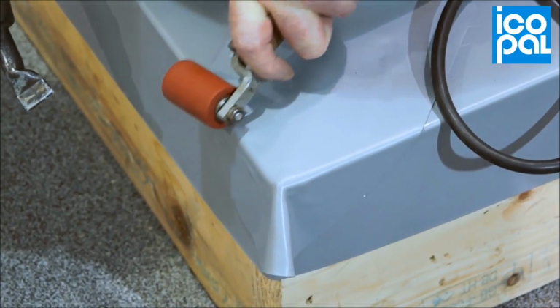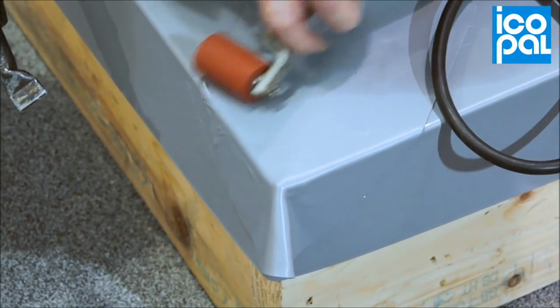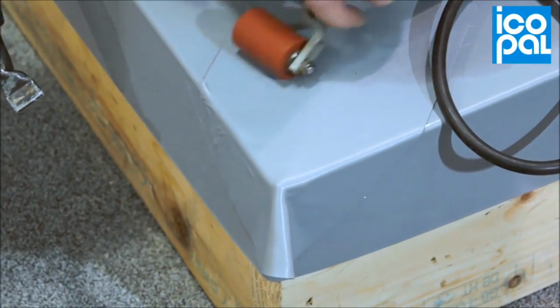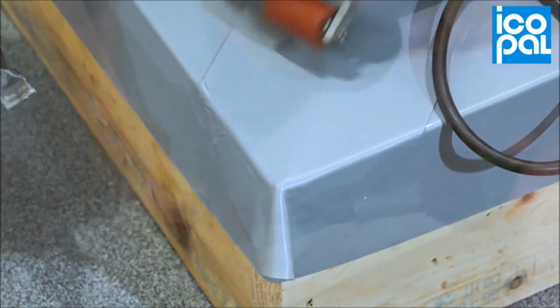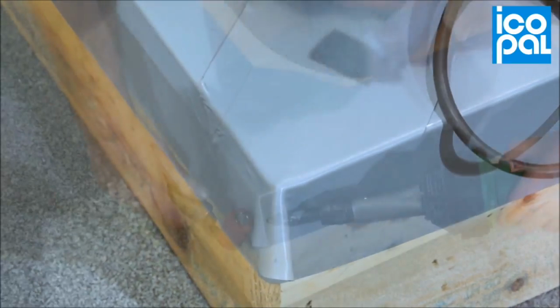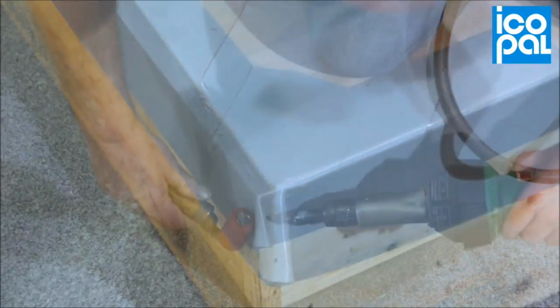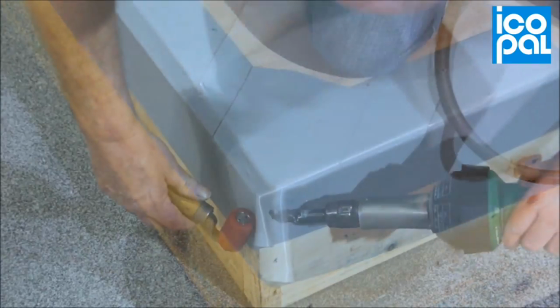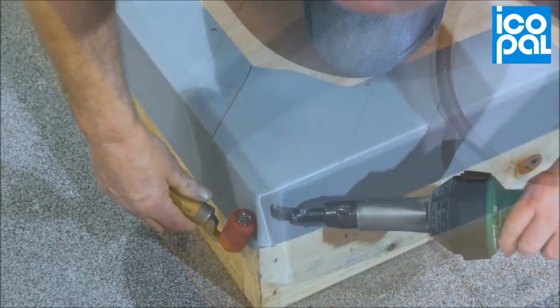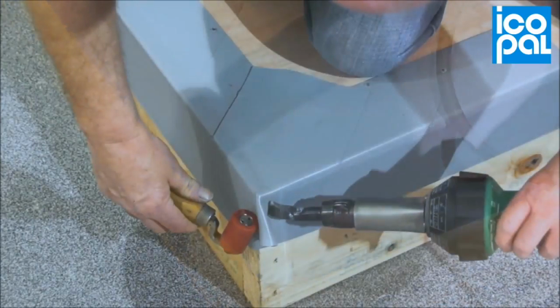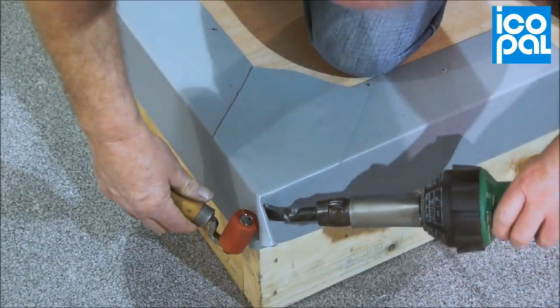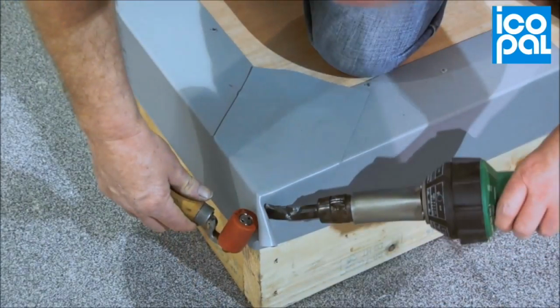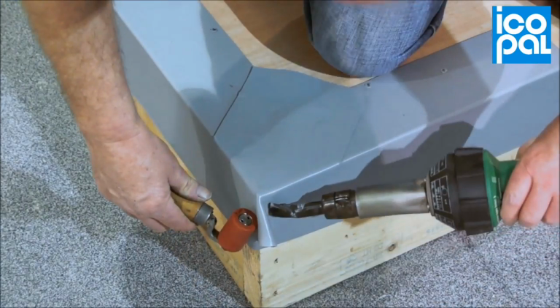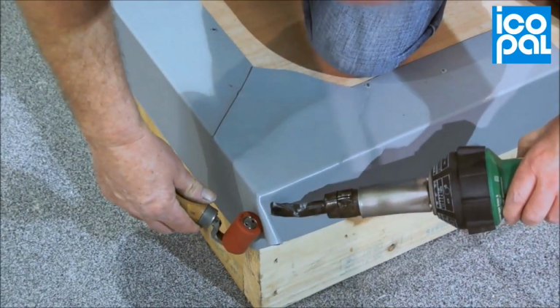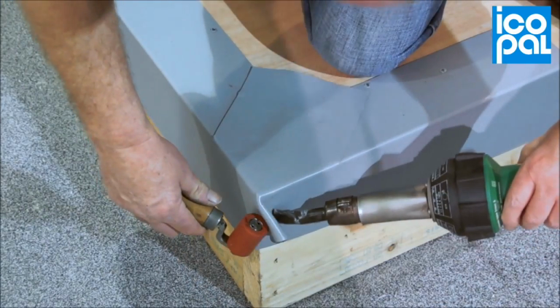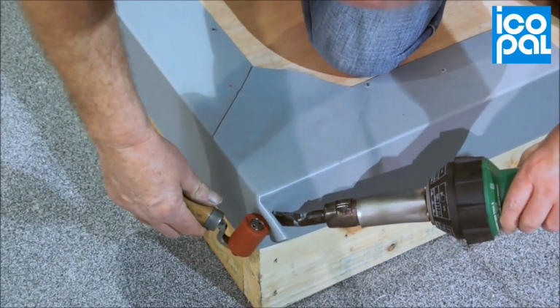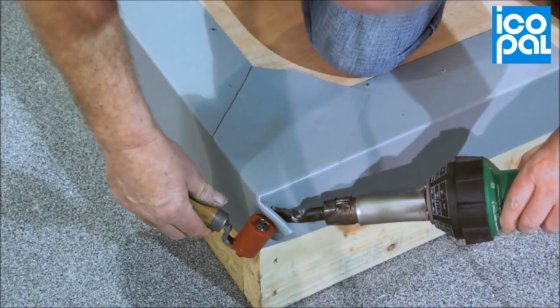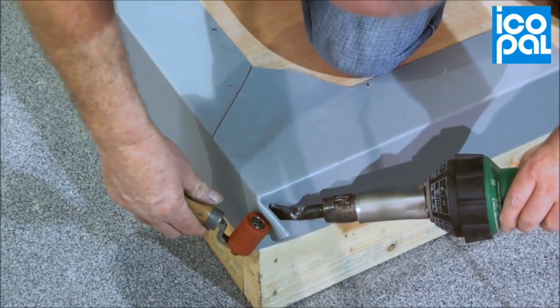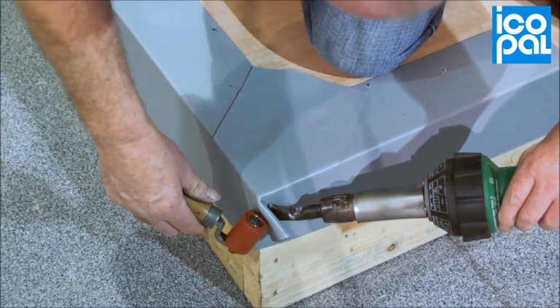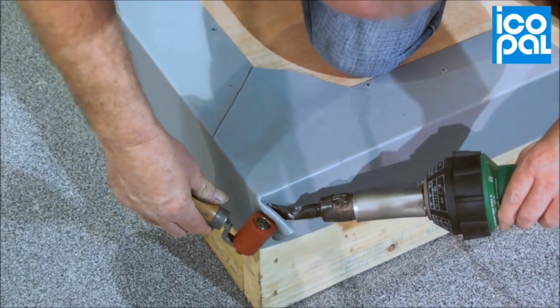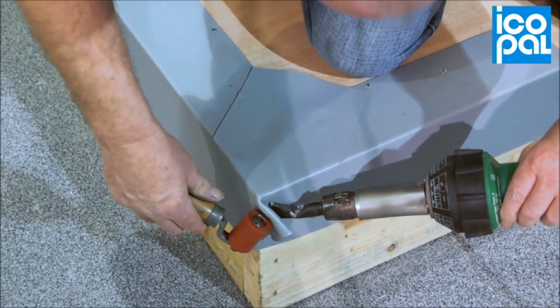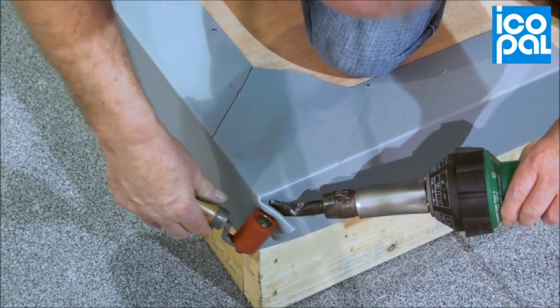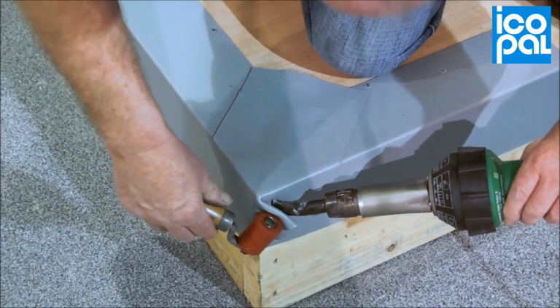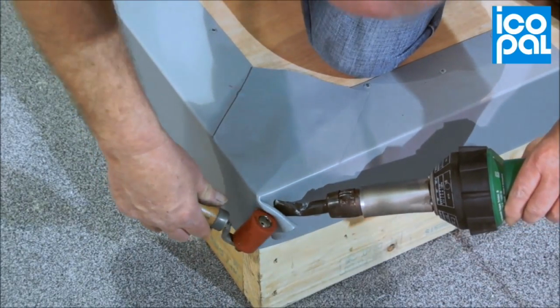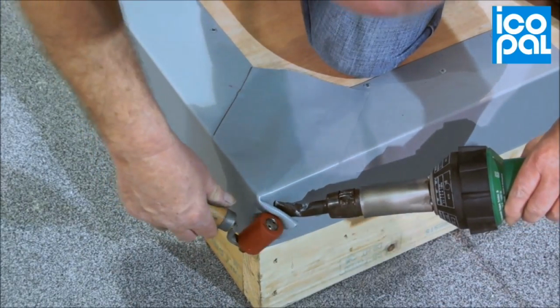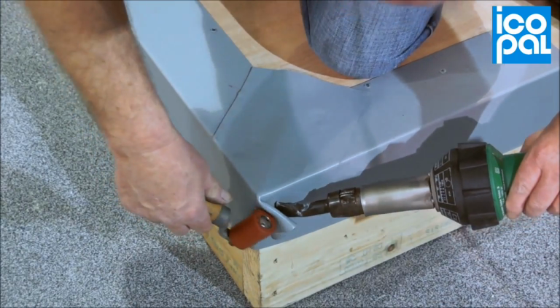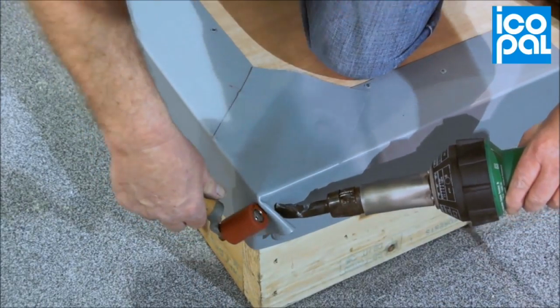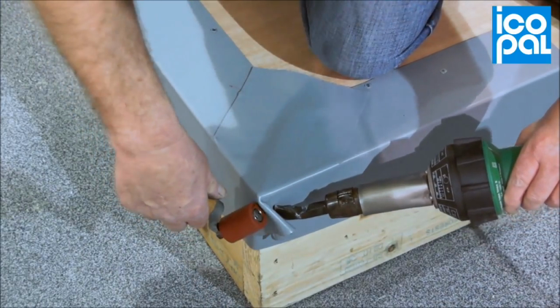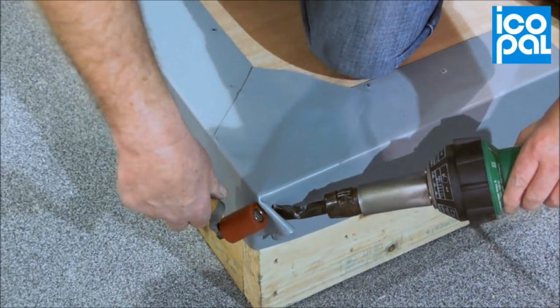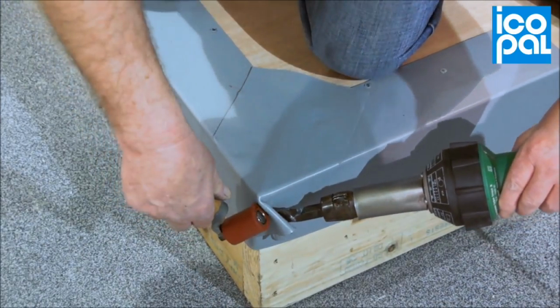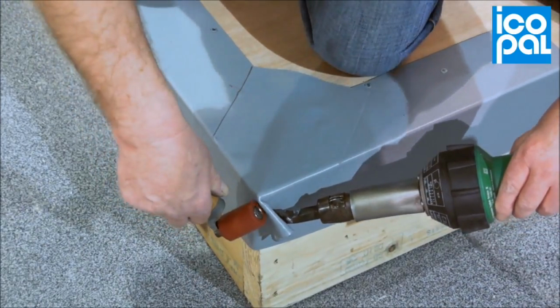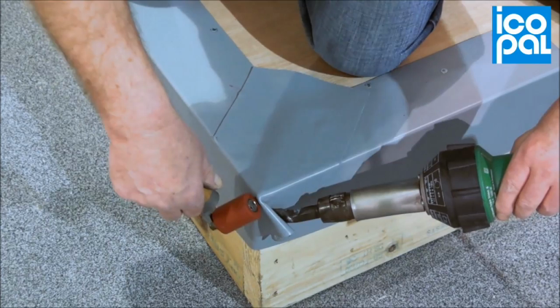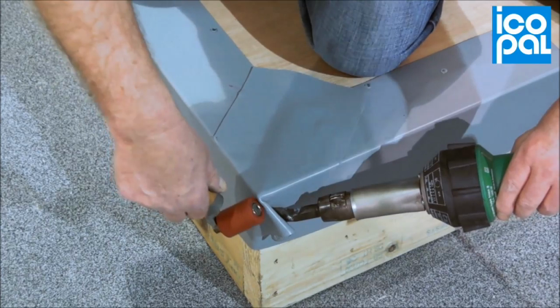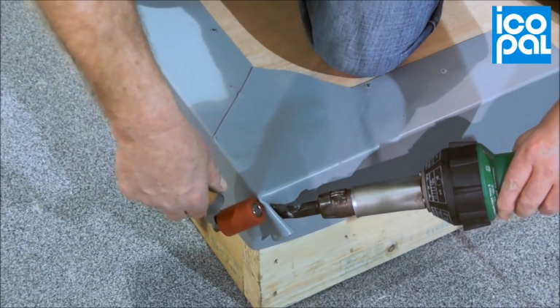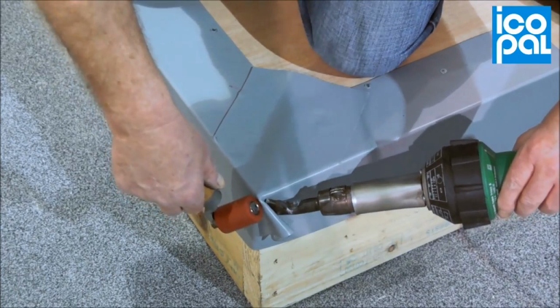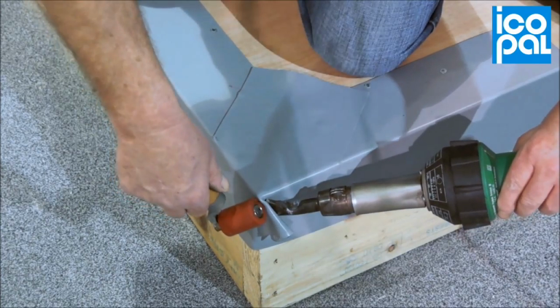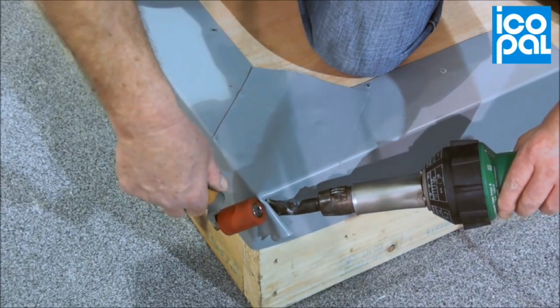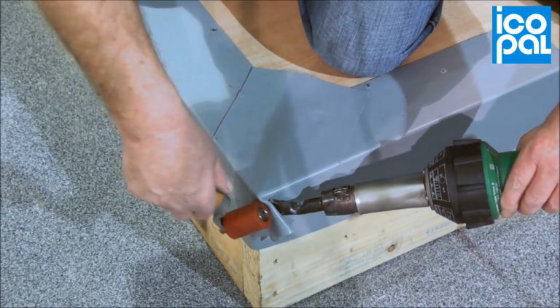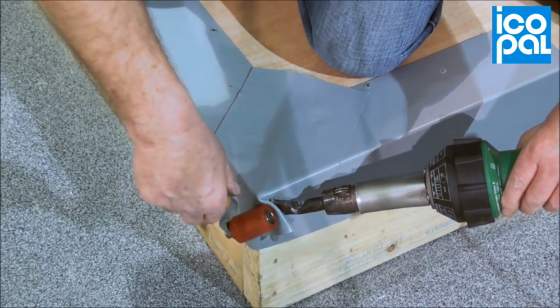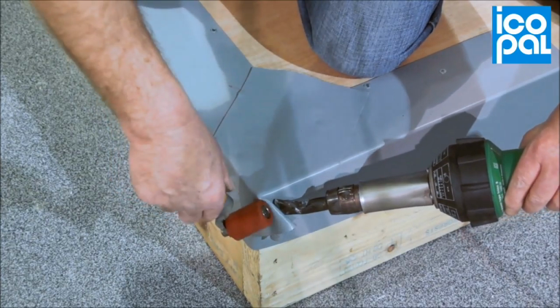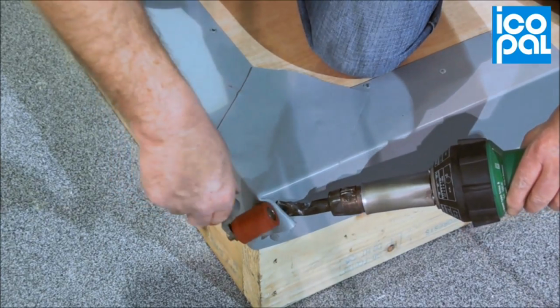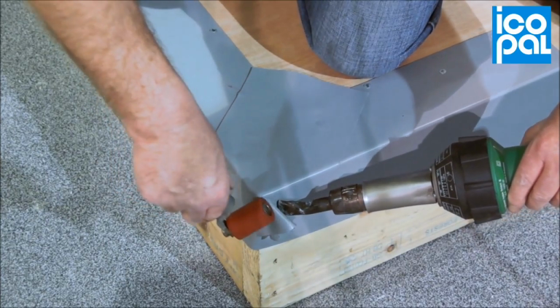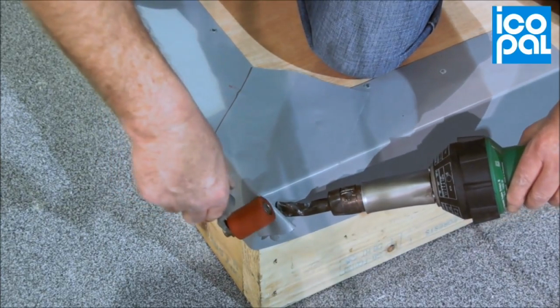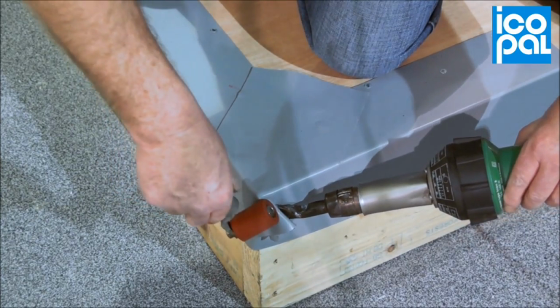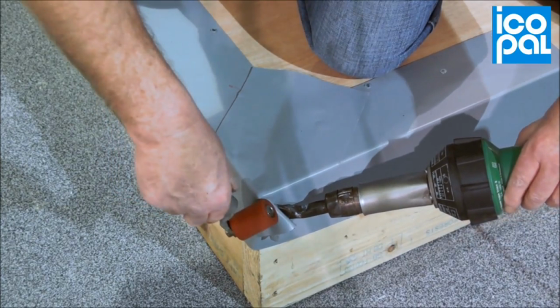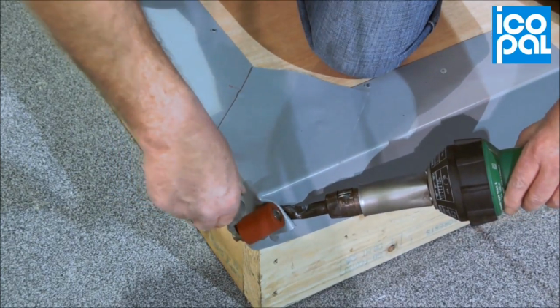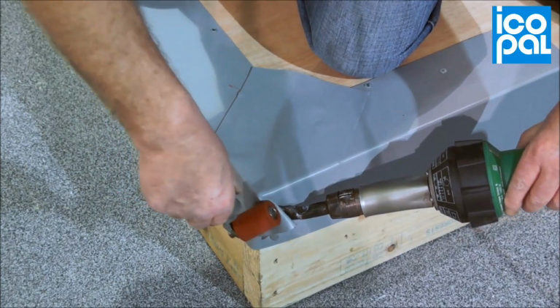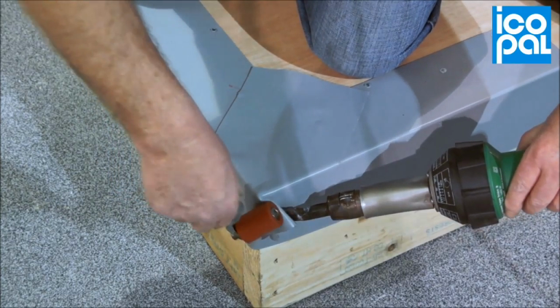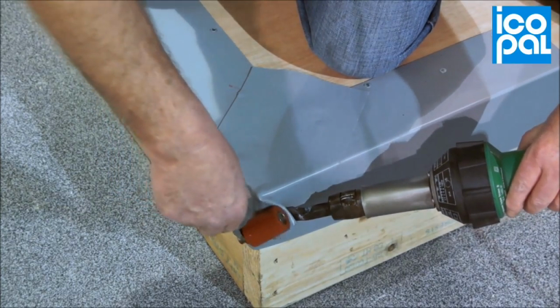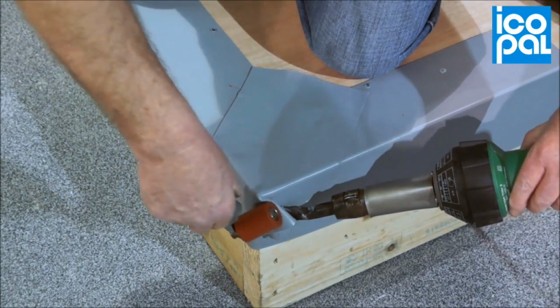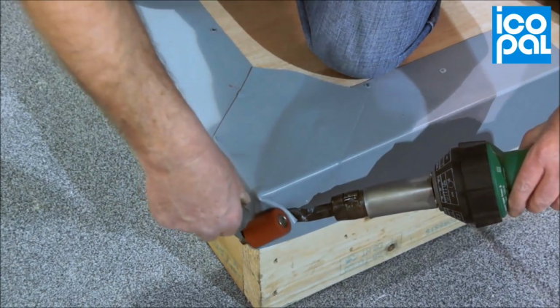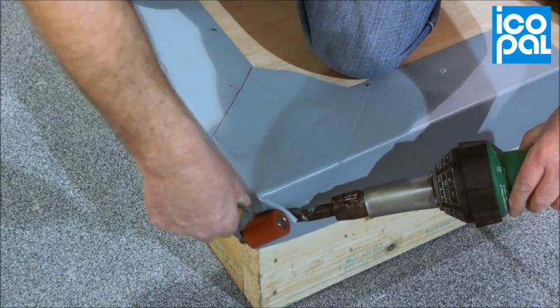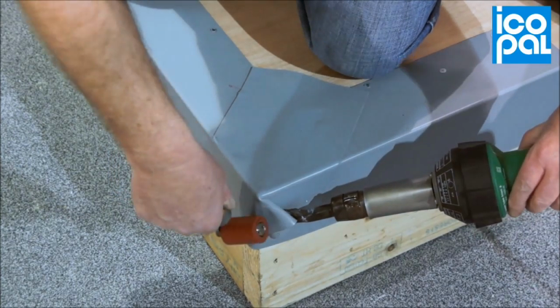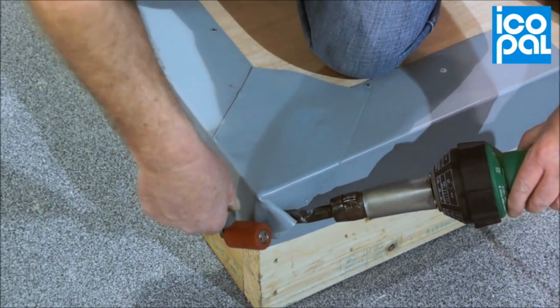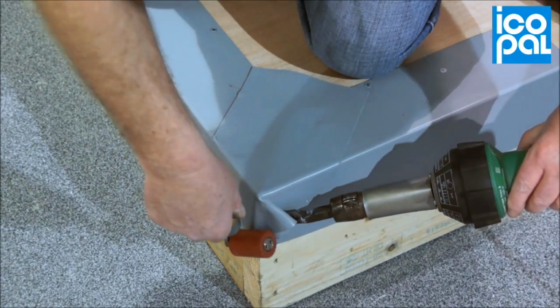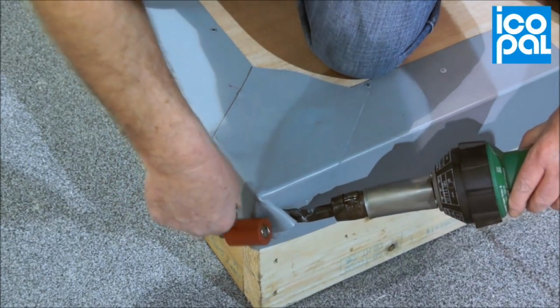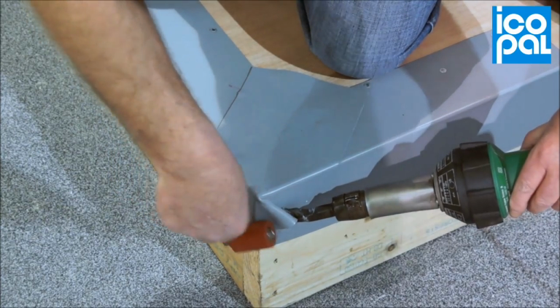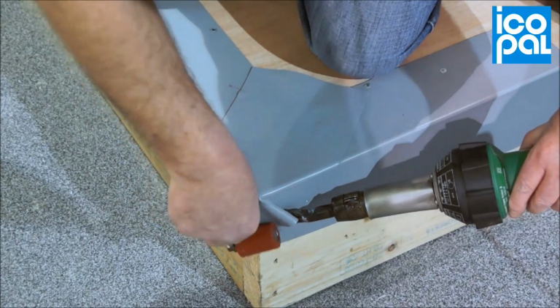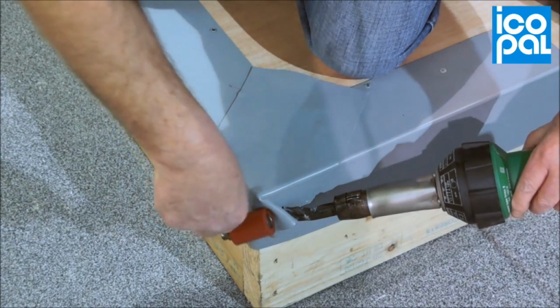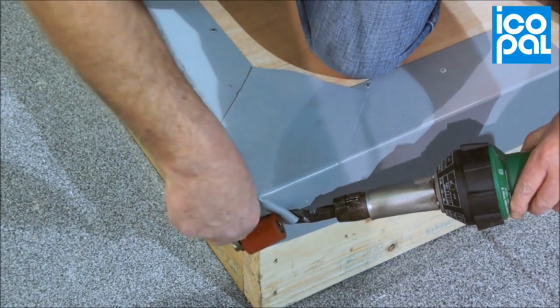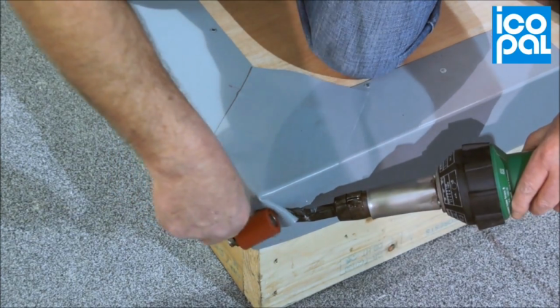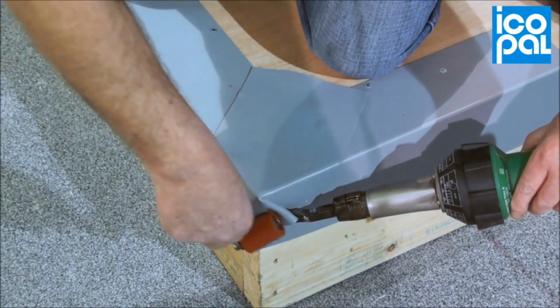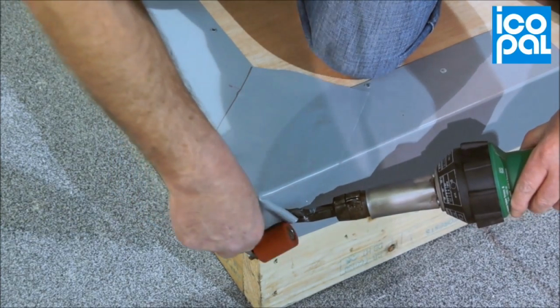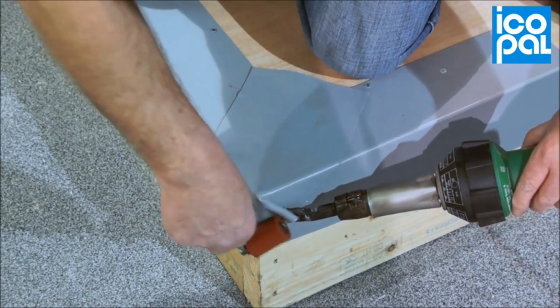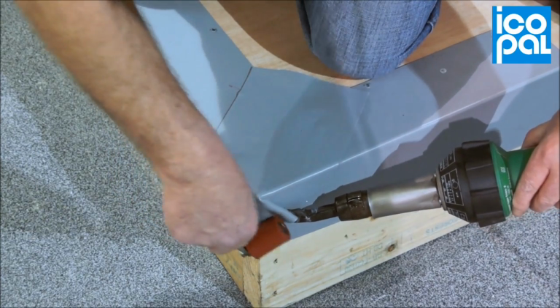Complete the detail by folding the loose section of the metal. Set the vertical membrane back on itself to the vertical face and weld in position.